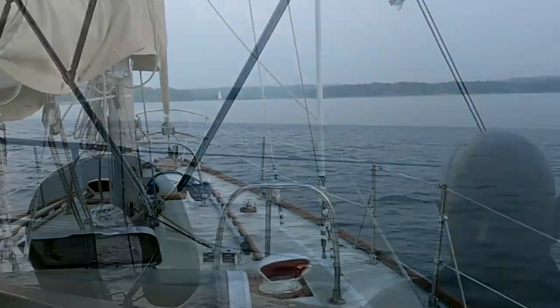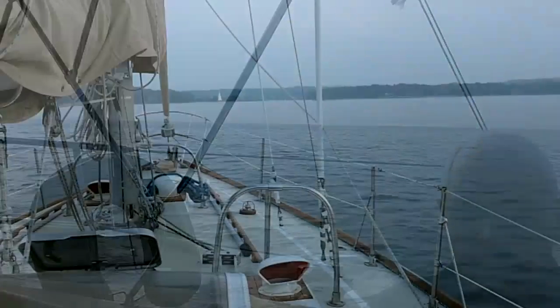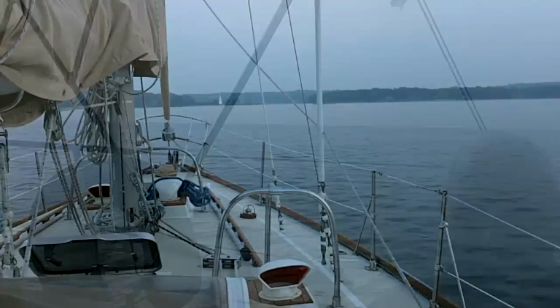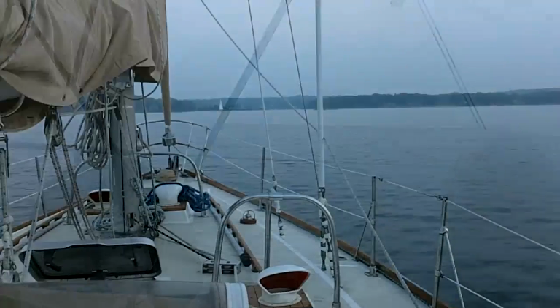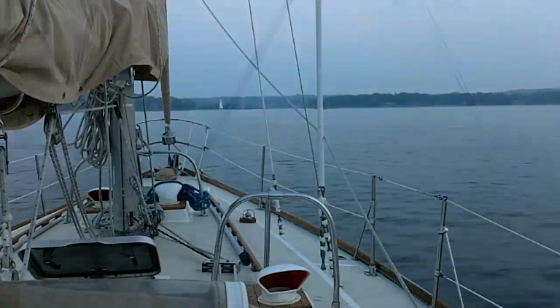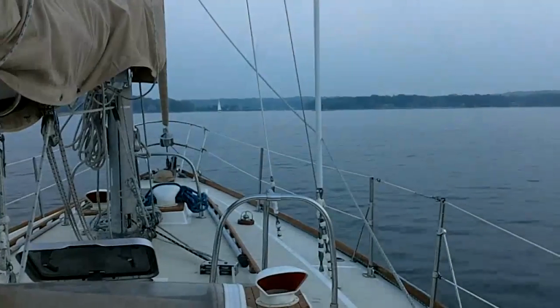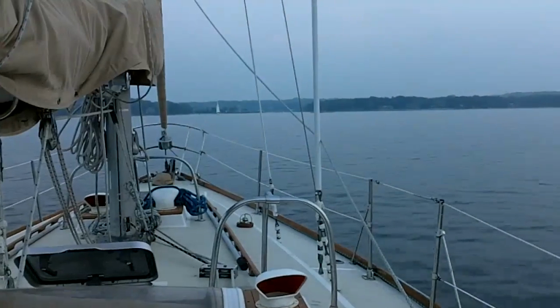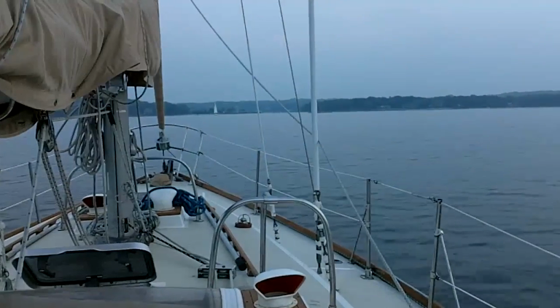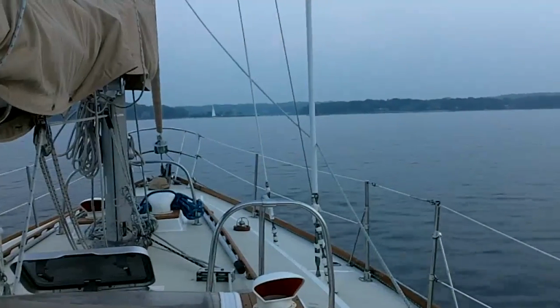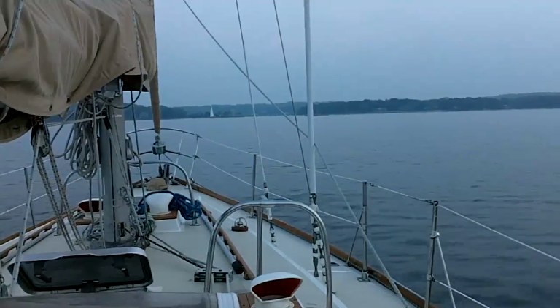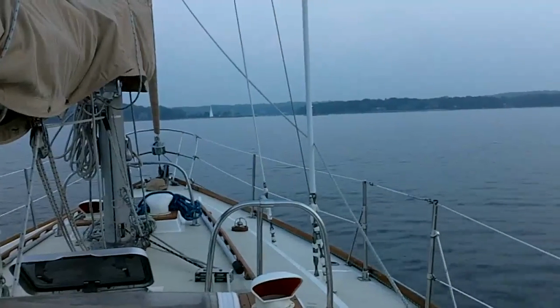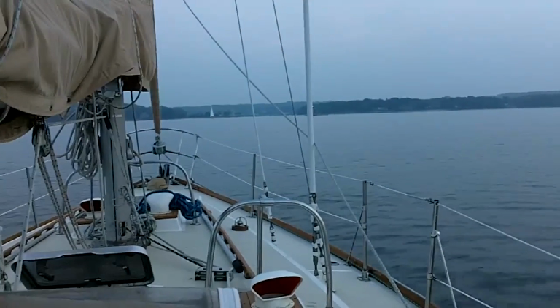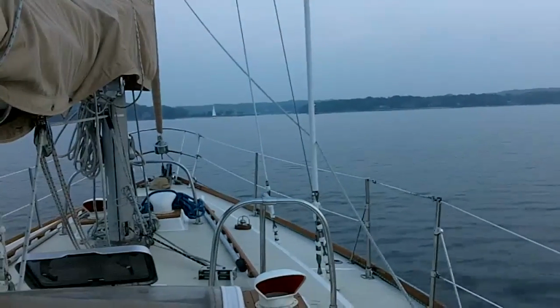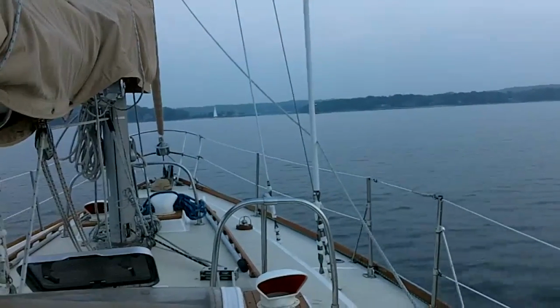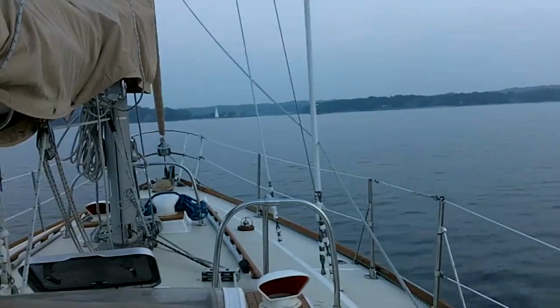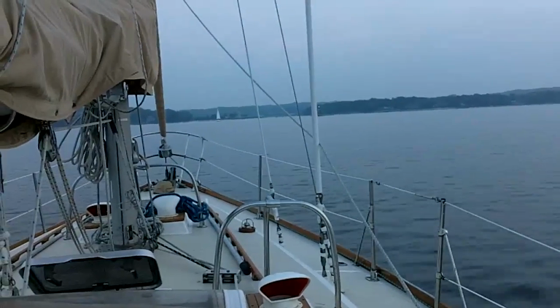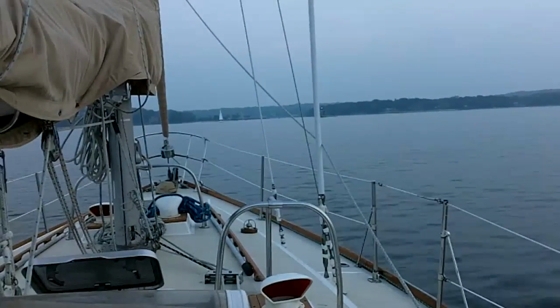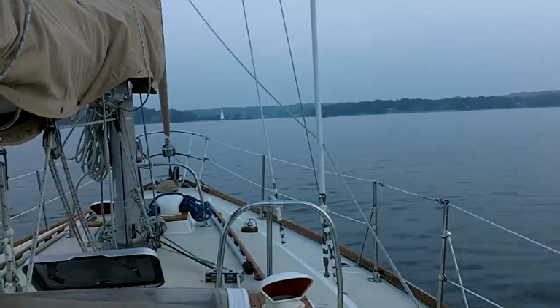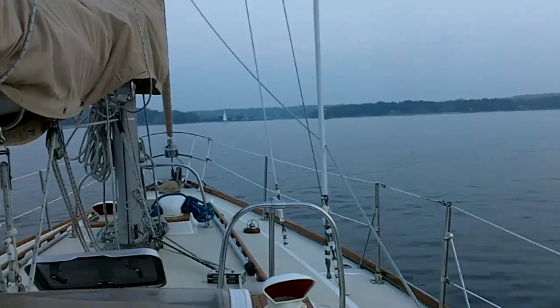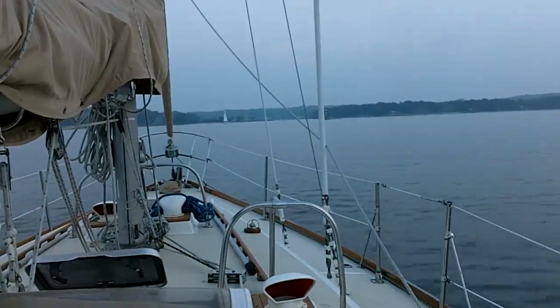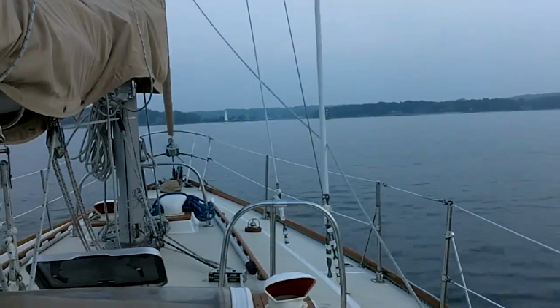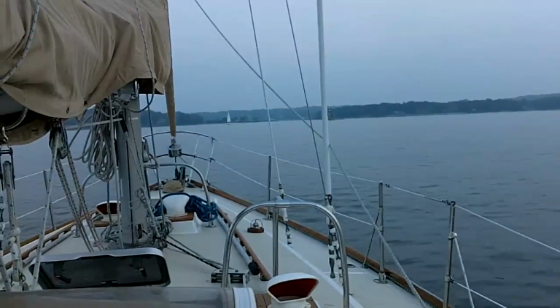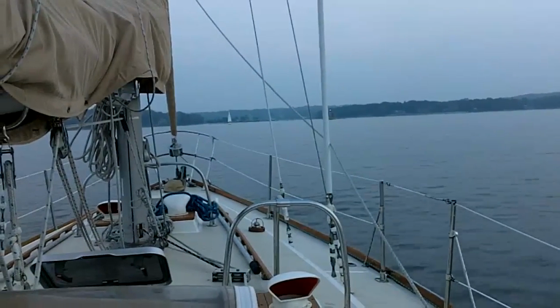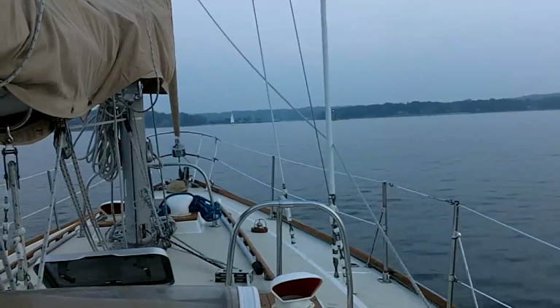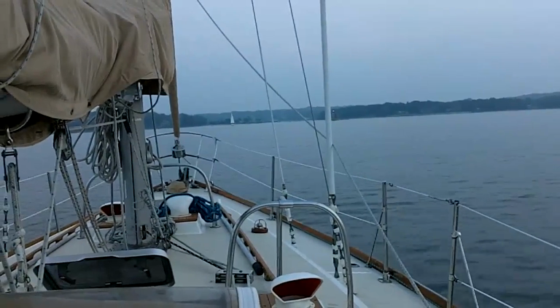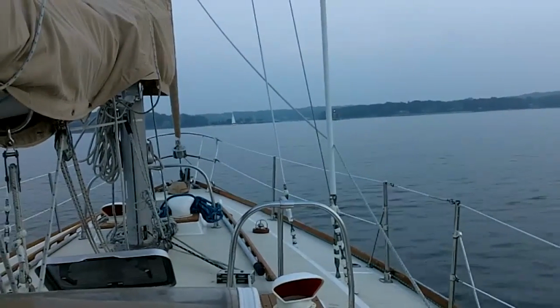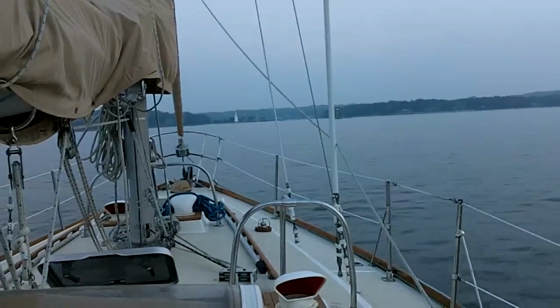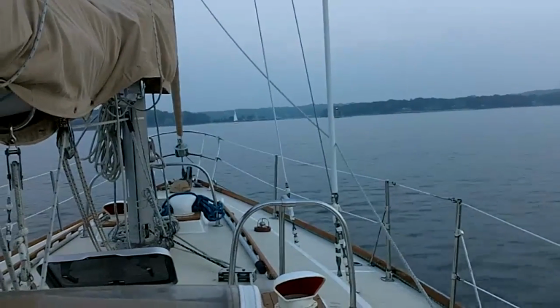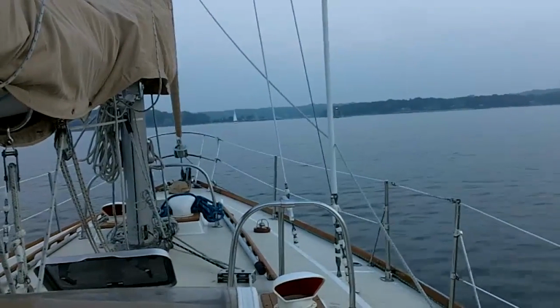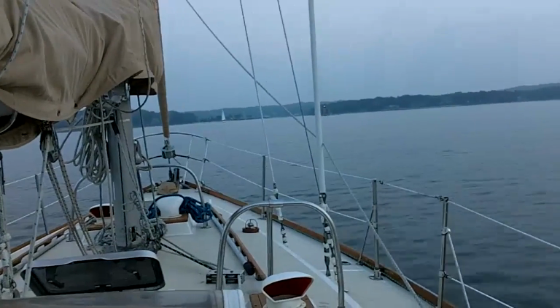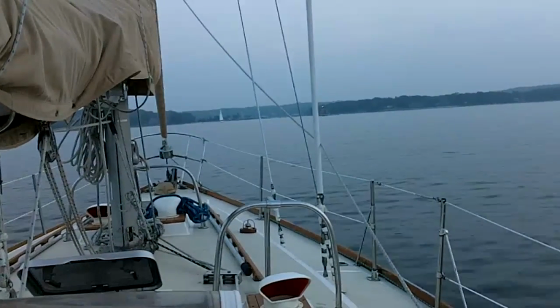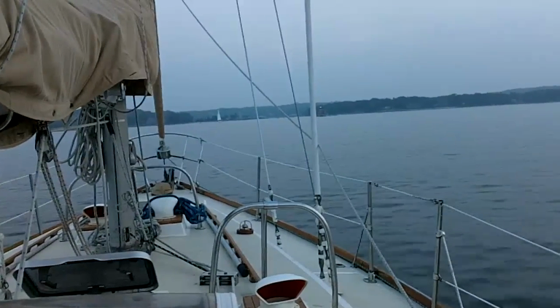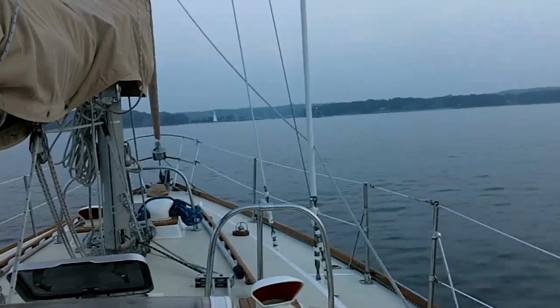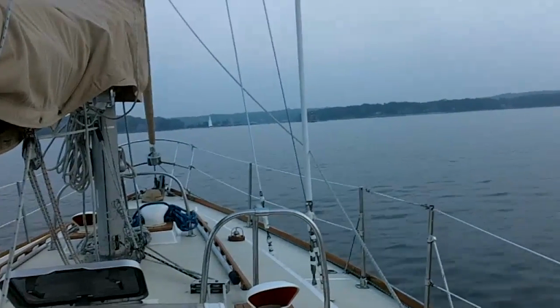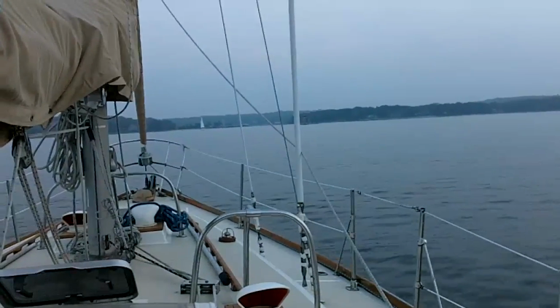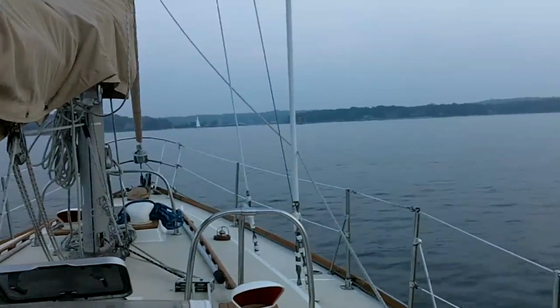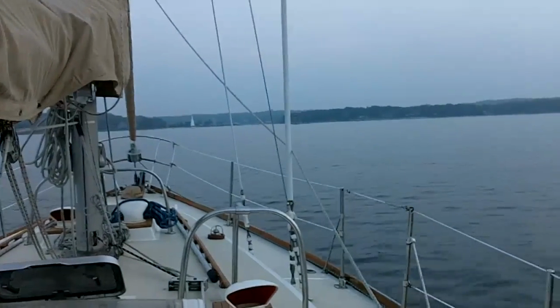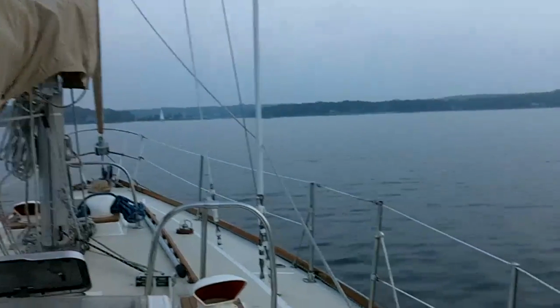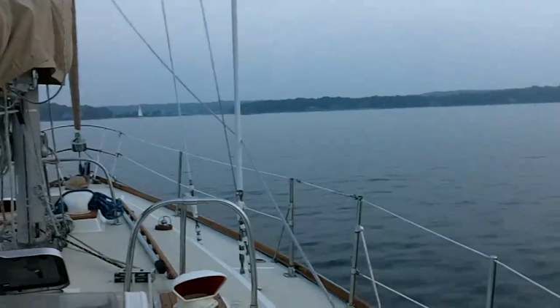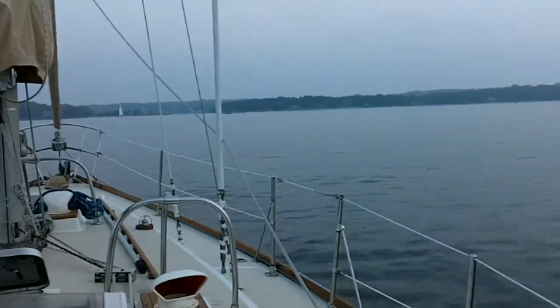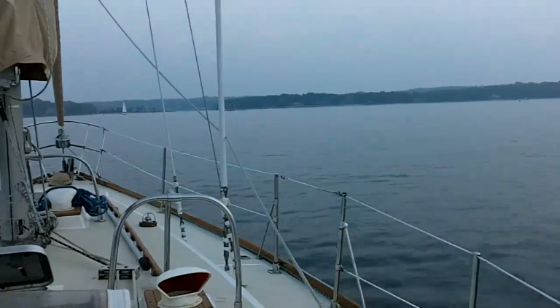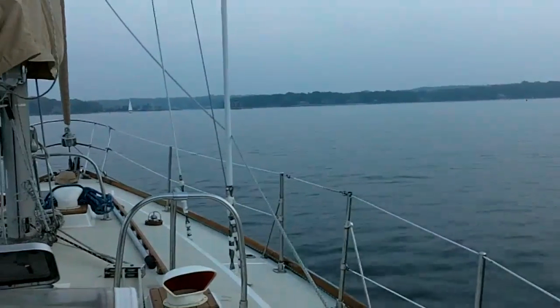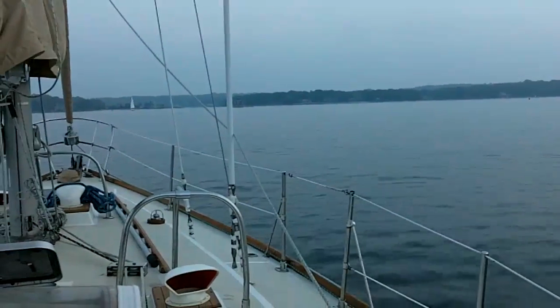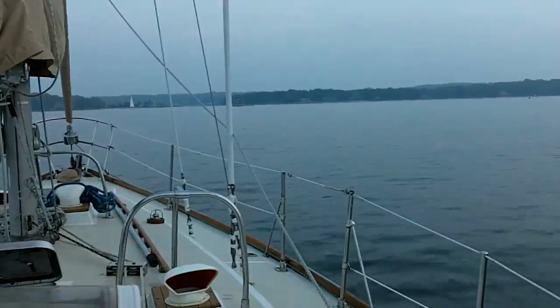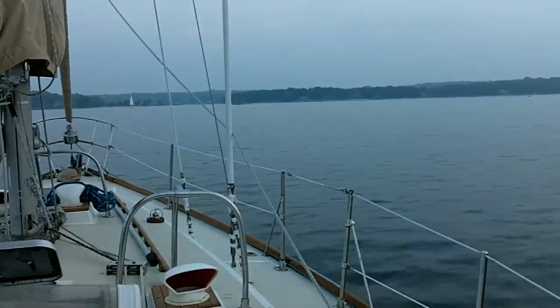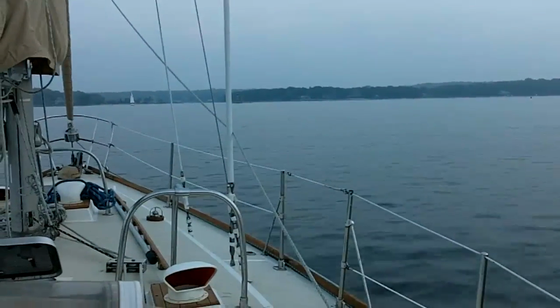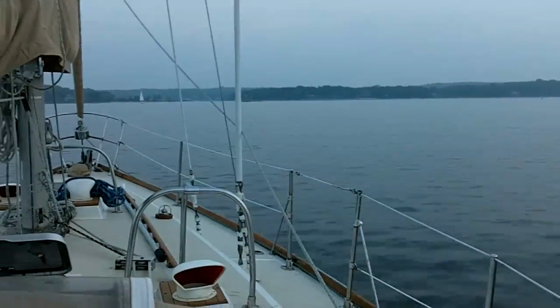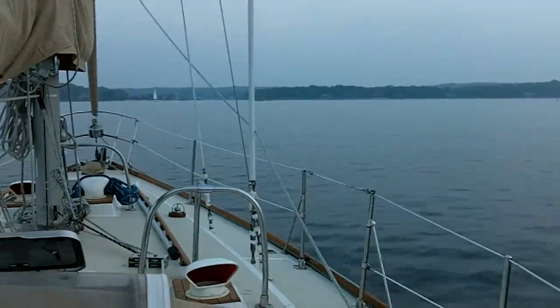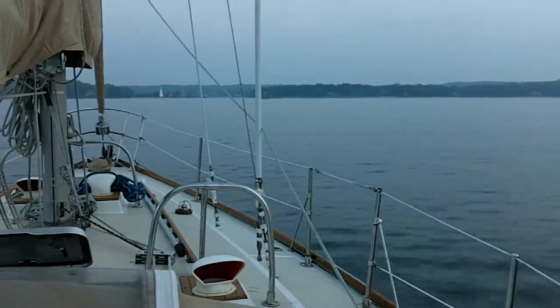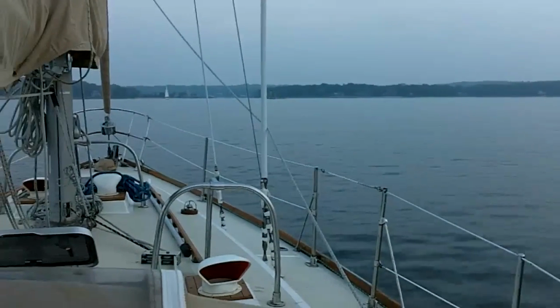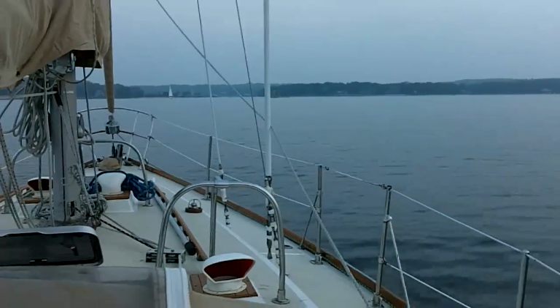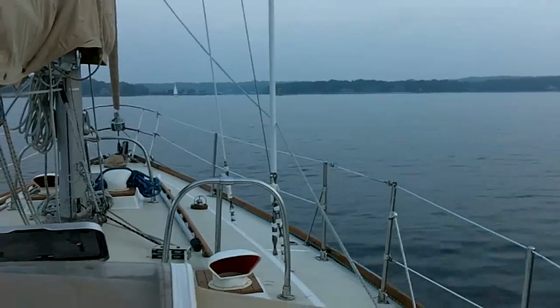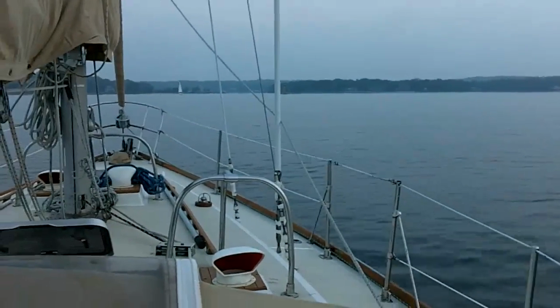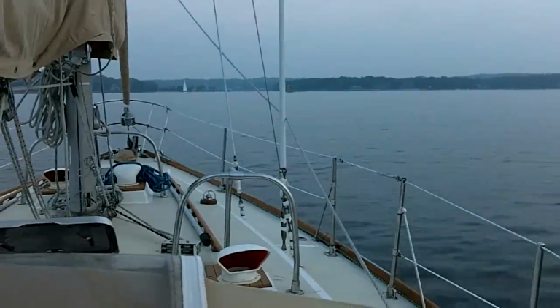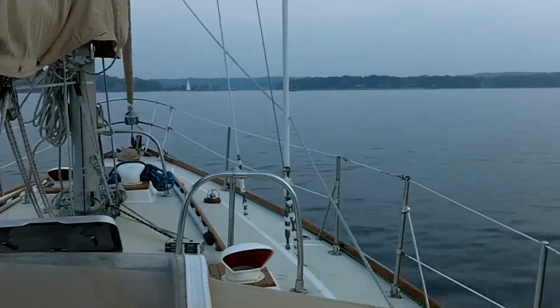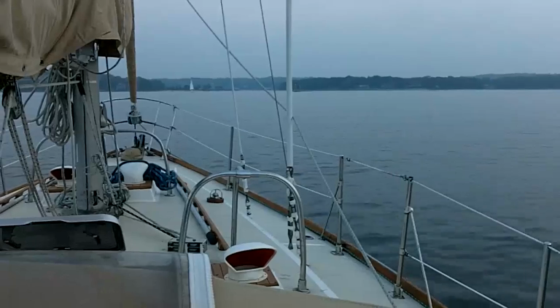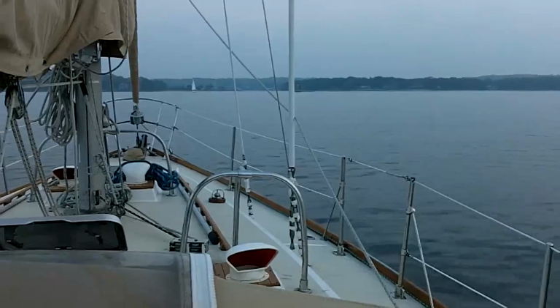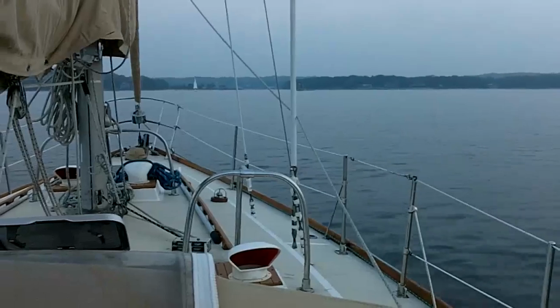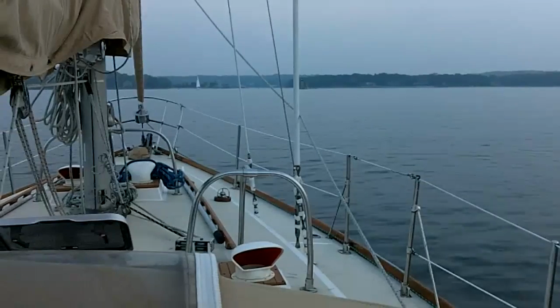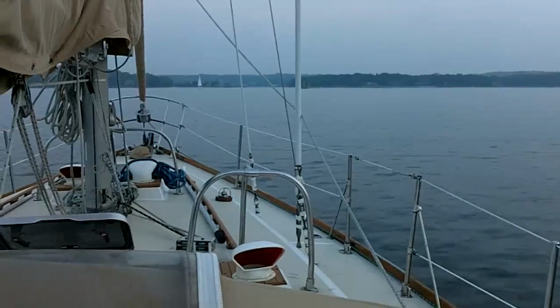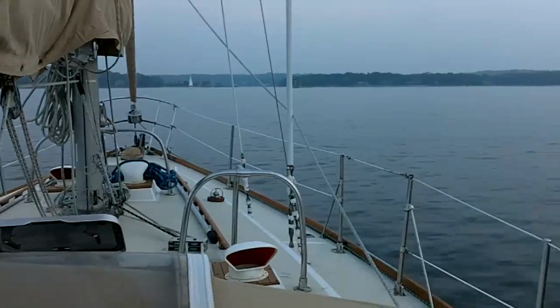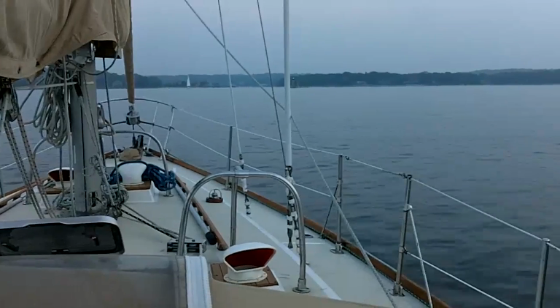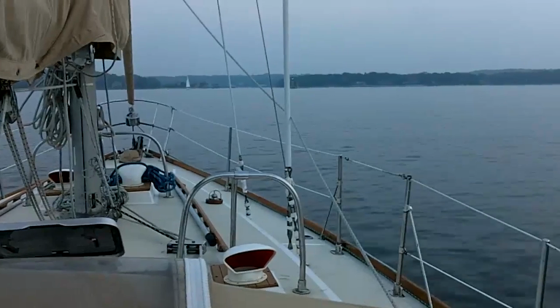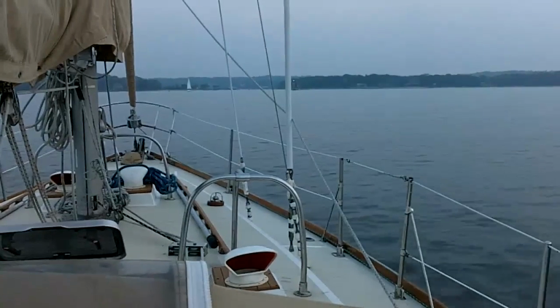Here we are, exactly 12 hours later, preparing to enter Huntington Harbor.